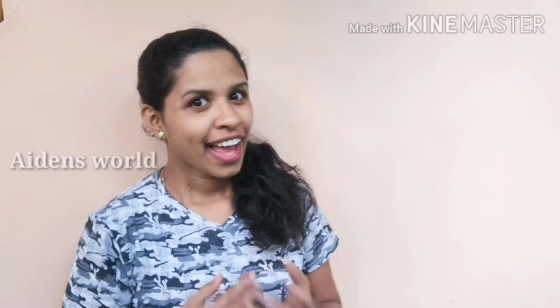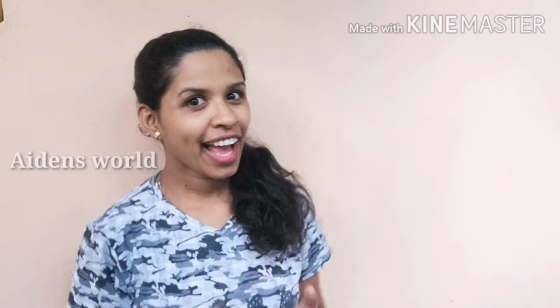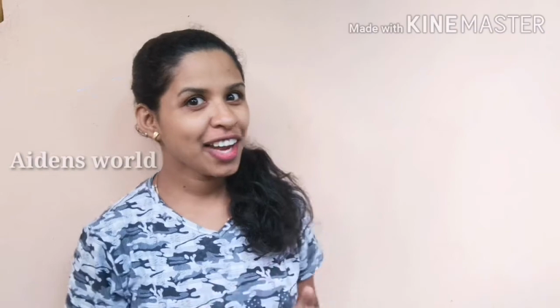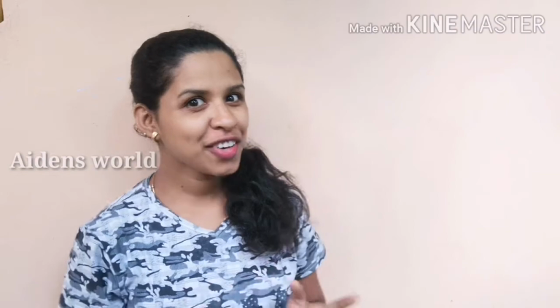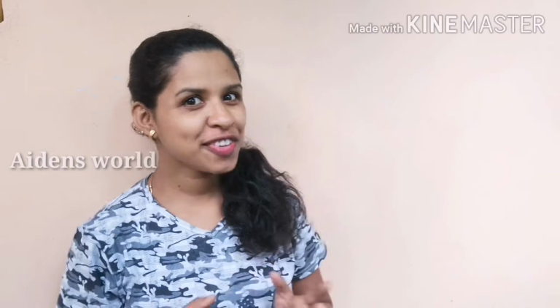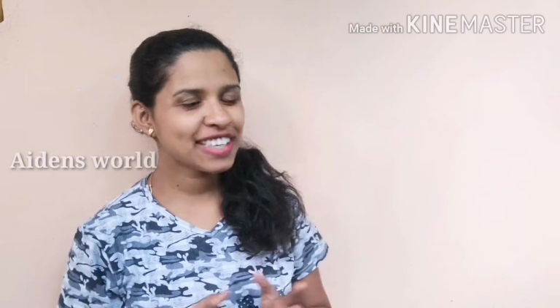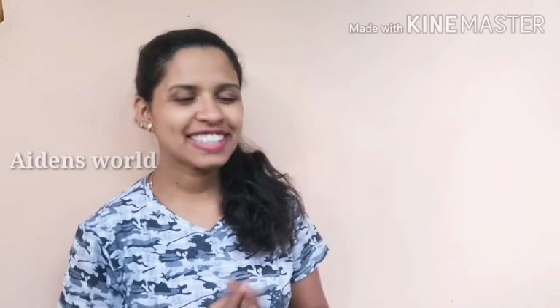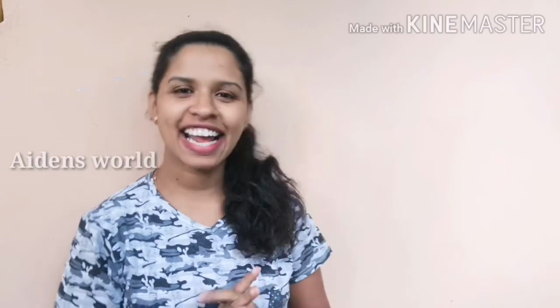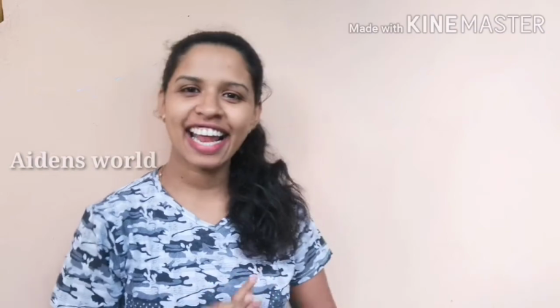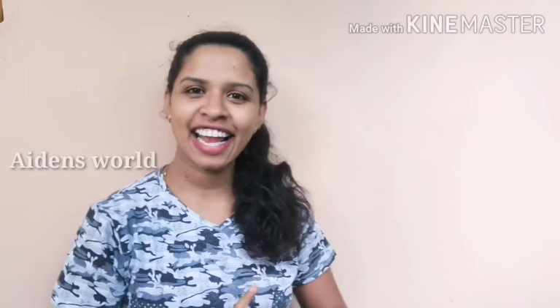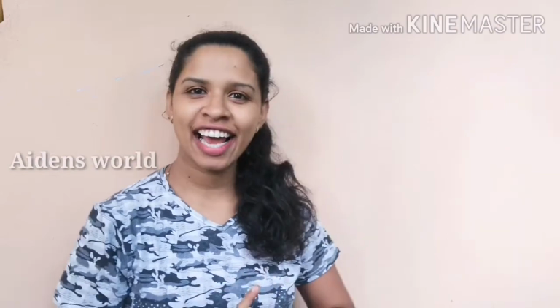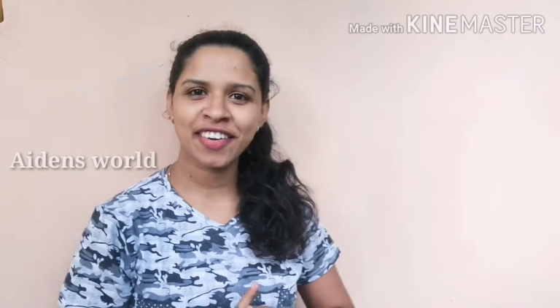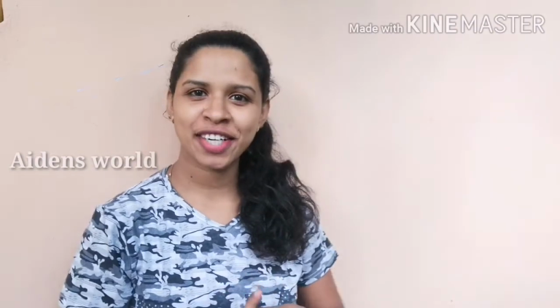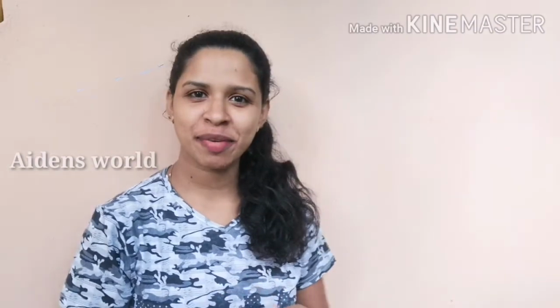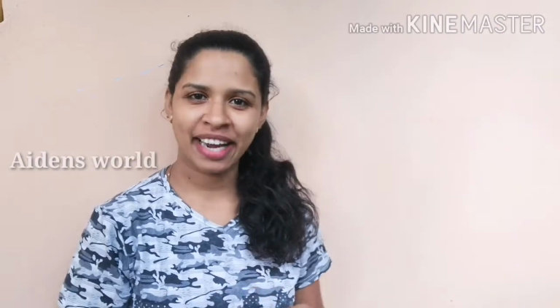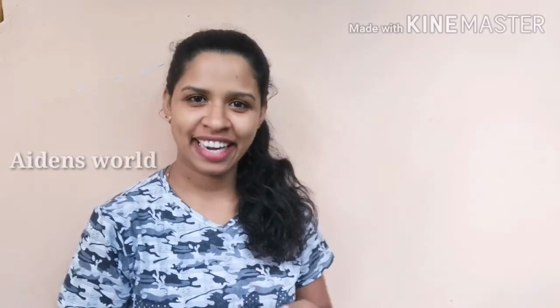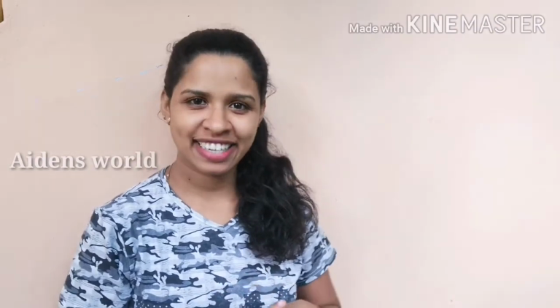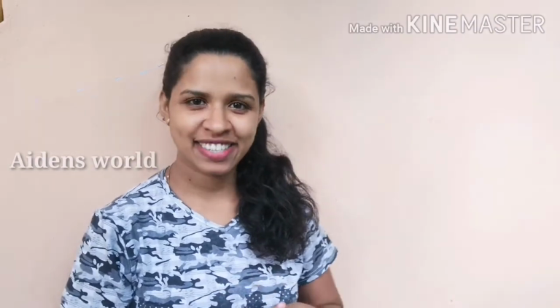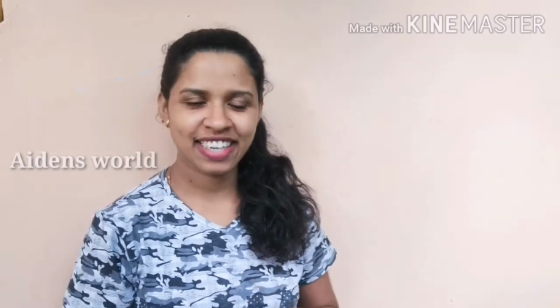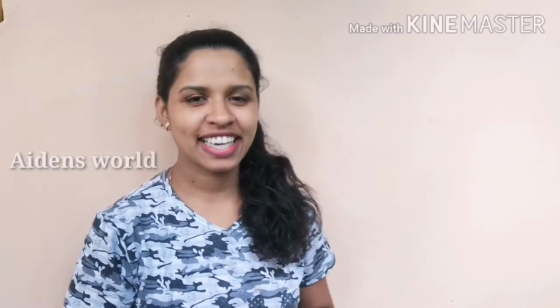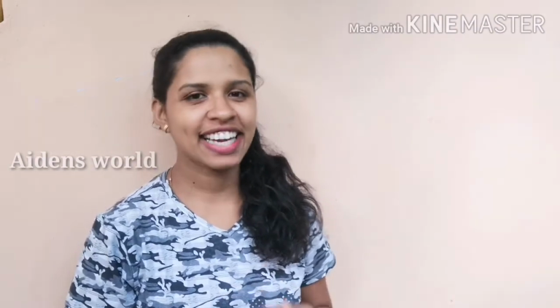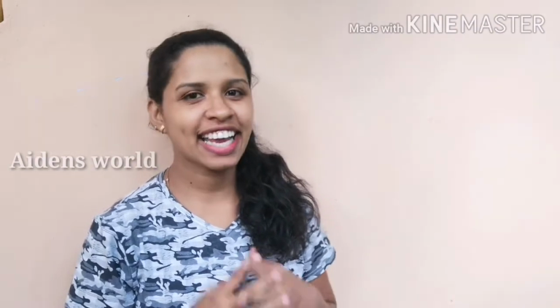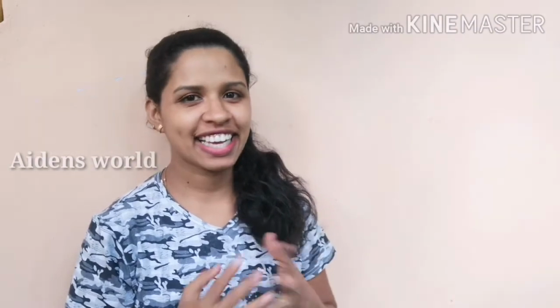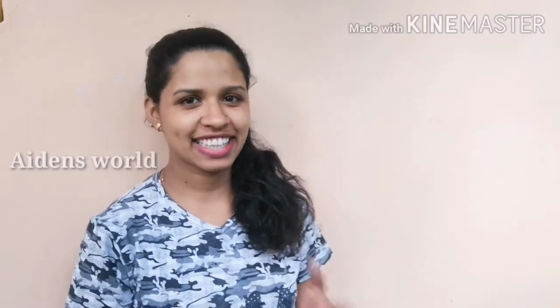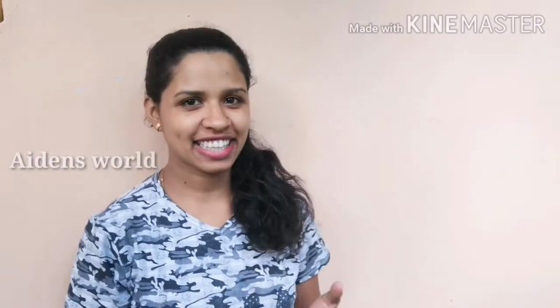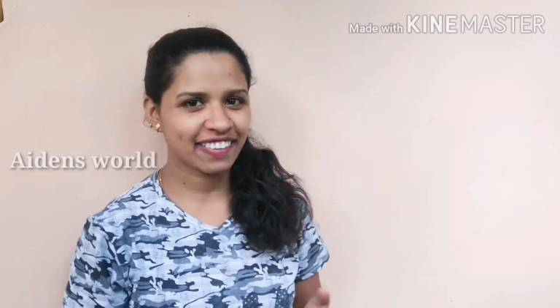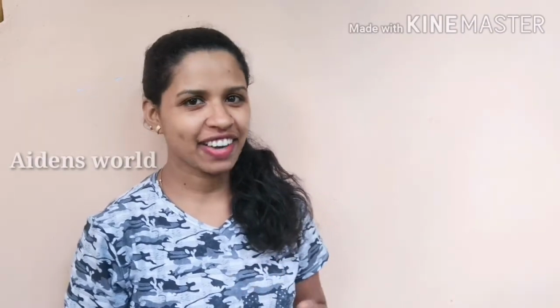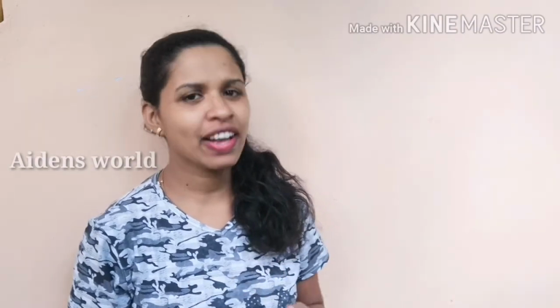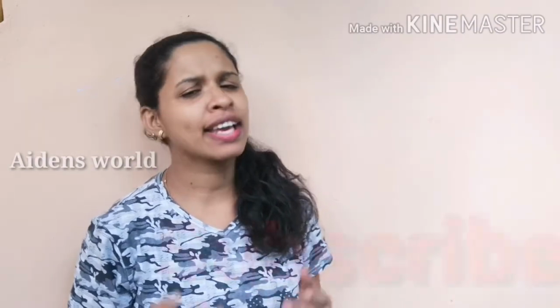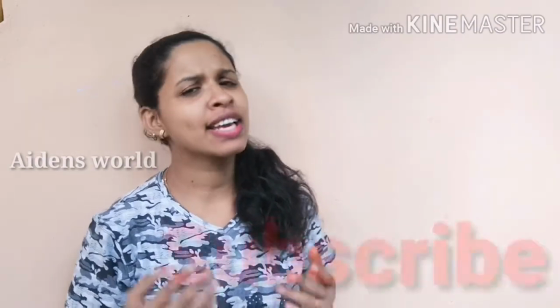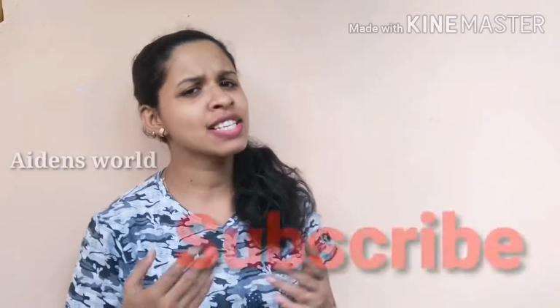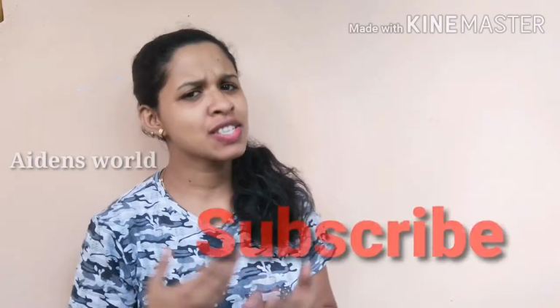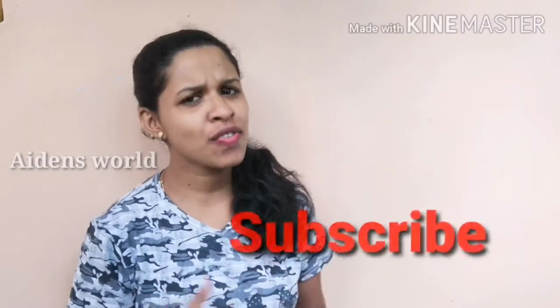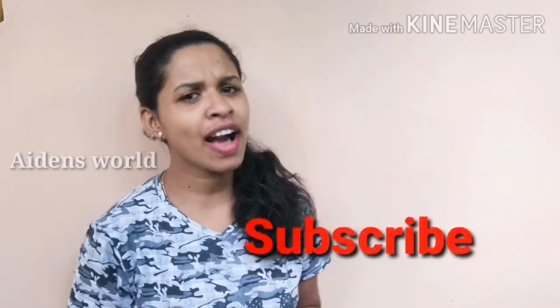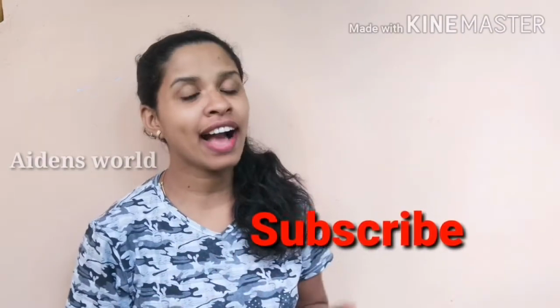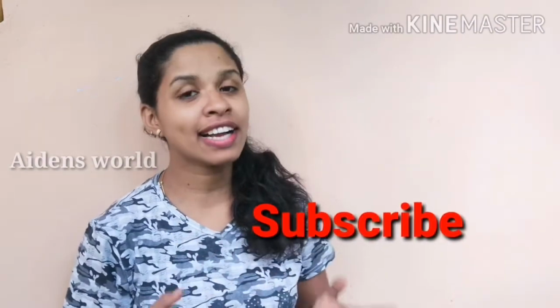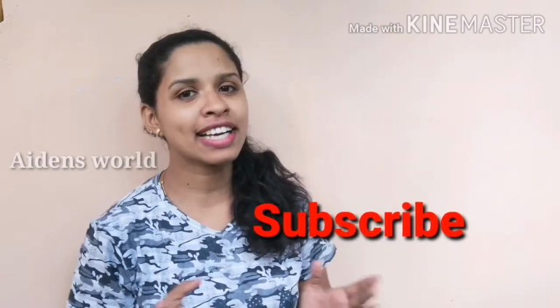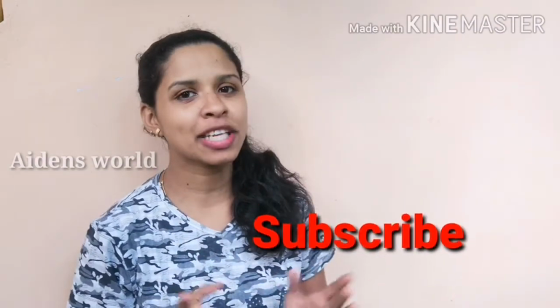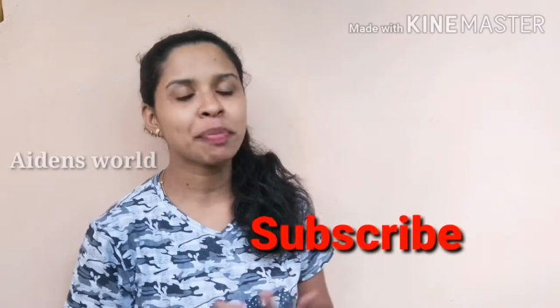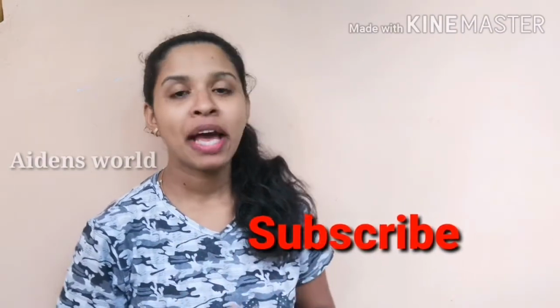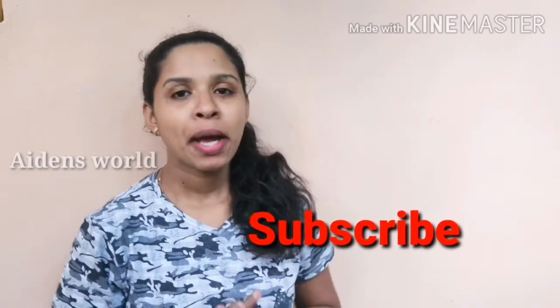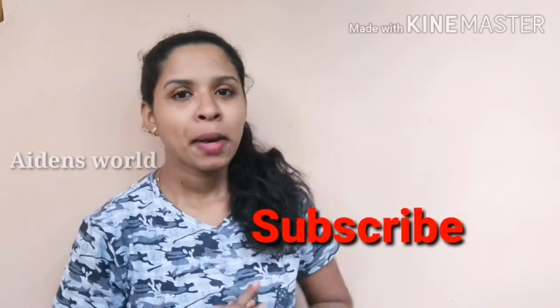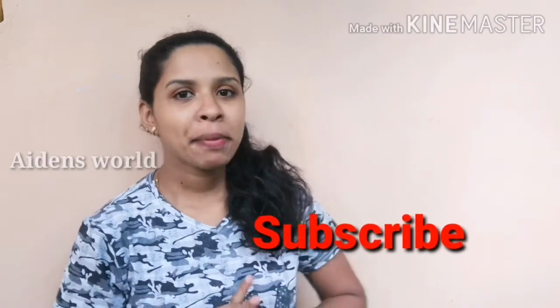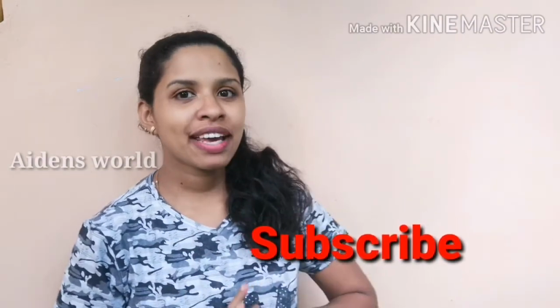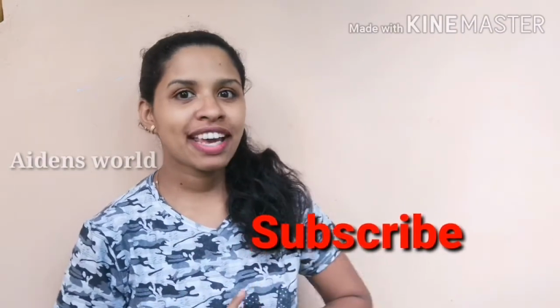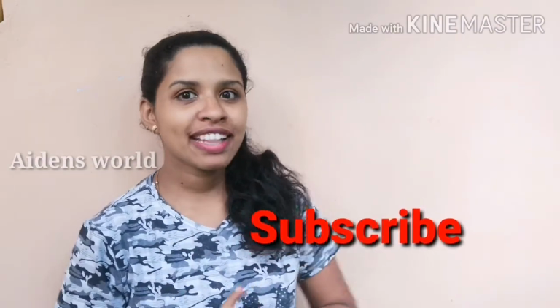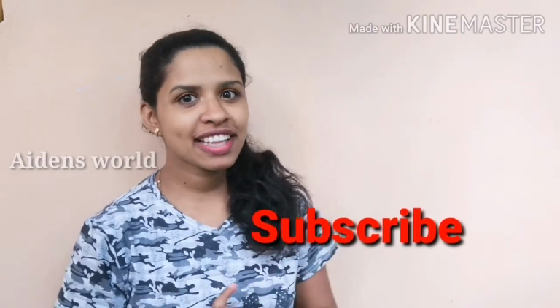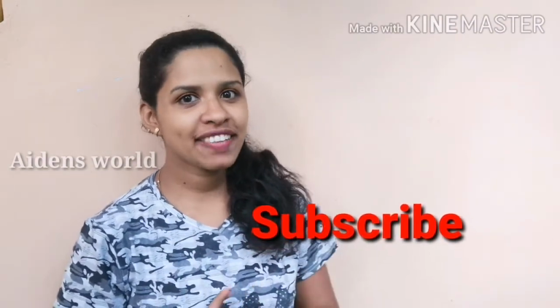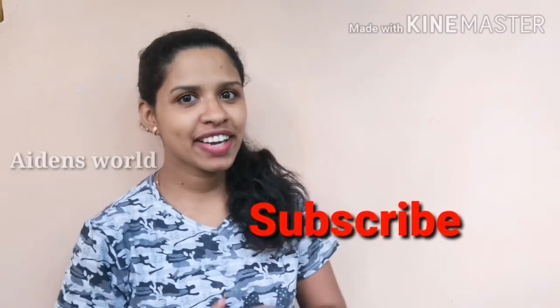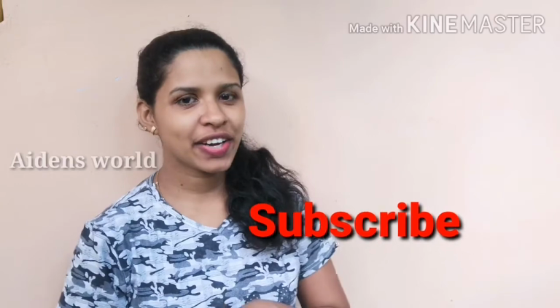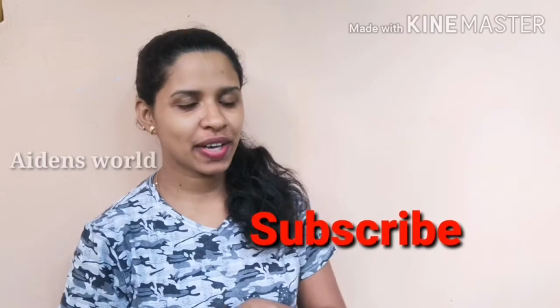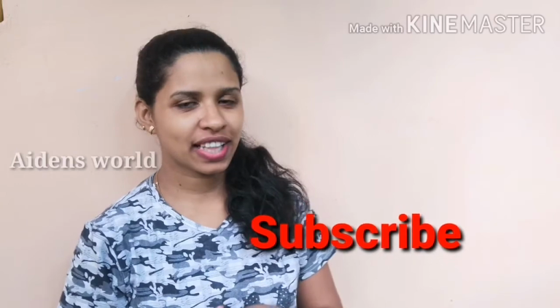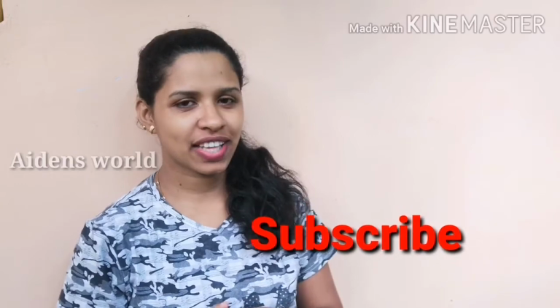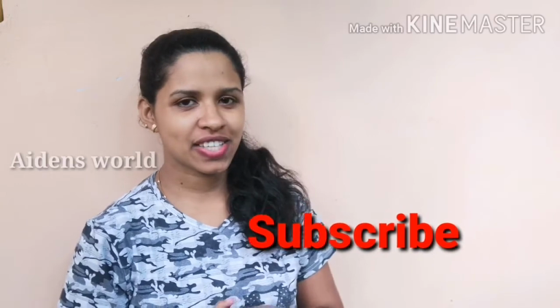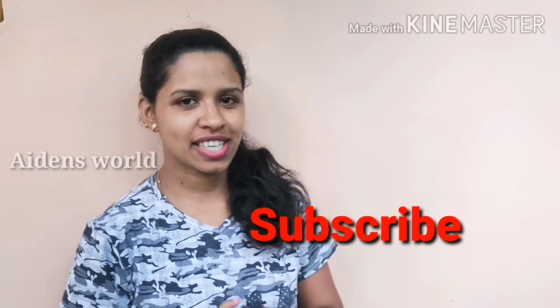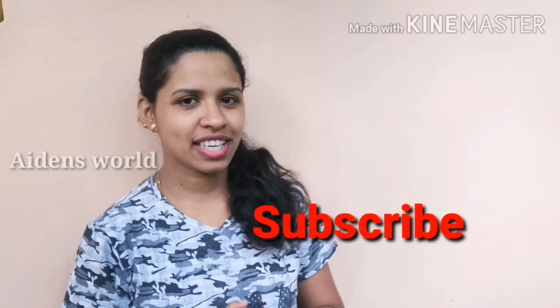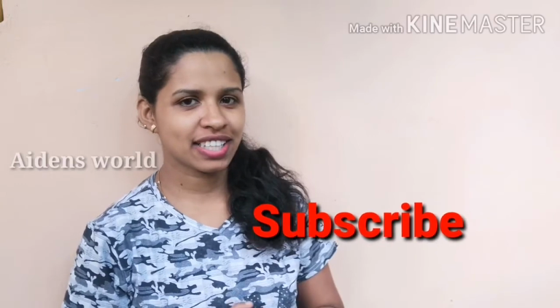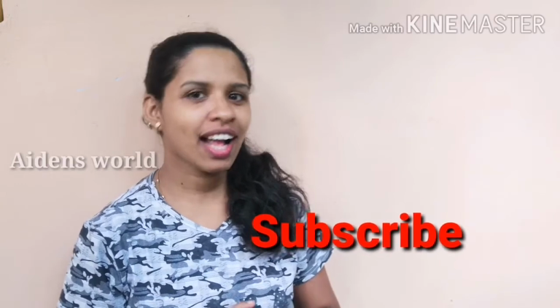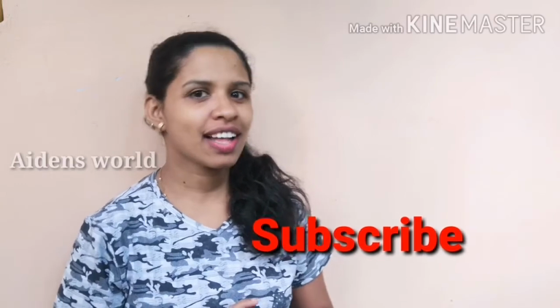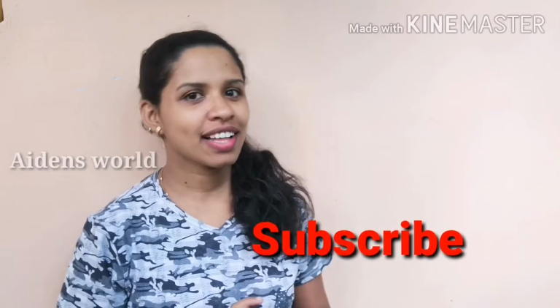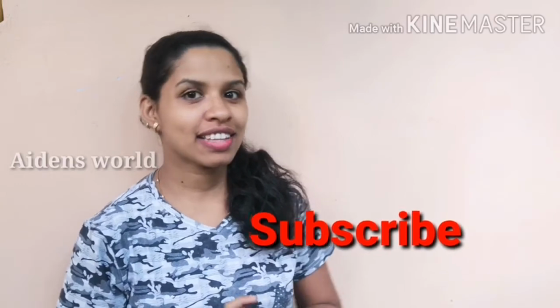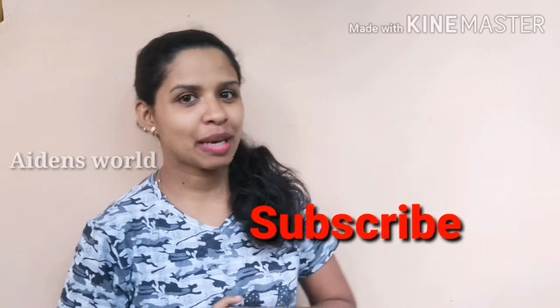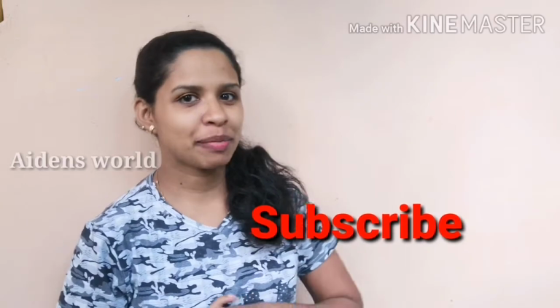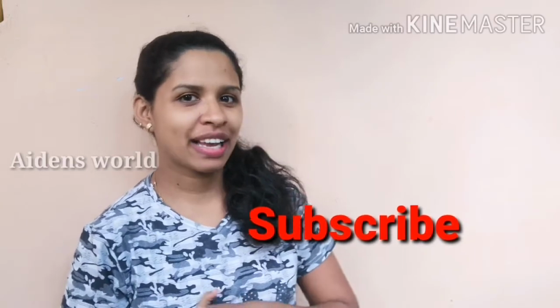Hello friends, welcome to Adance World. Now this is the video, this is the thumbnail.